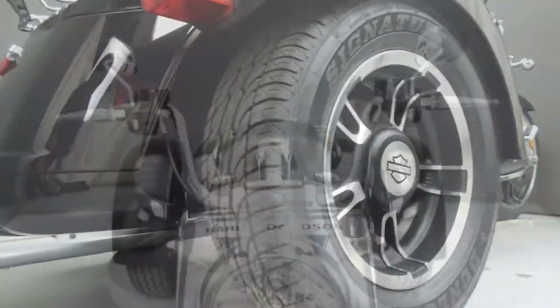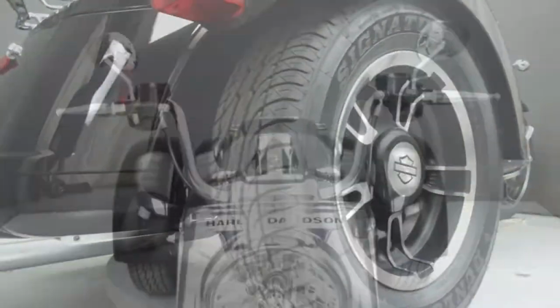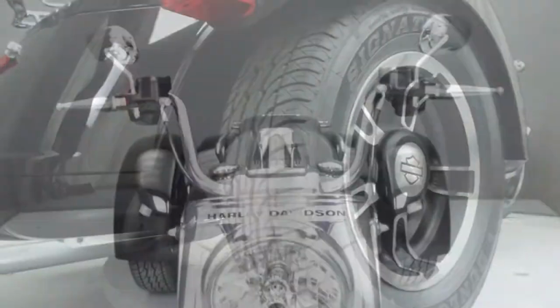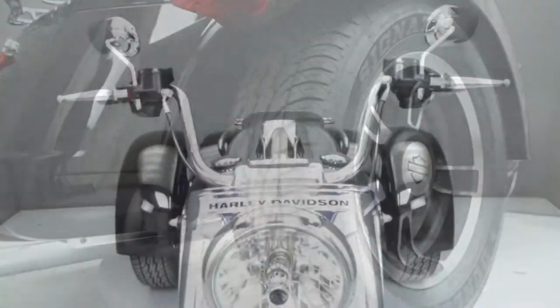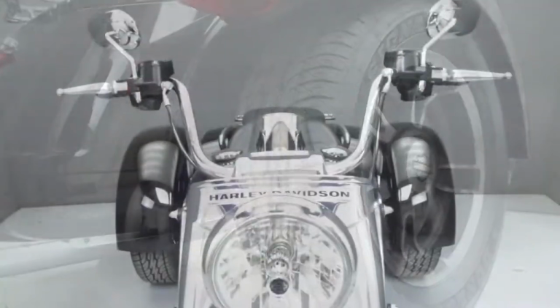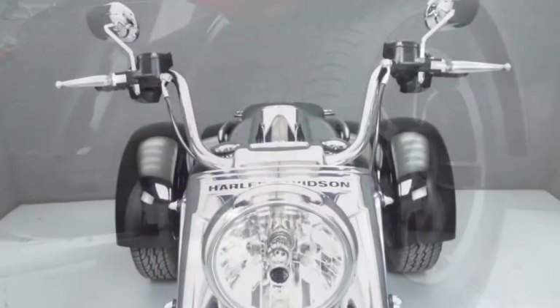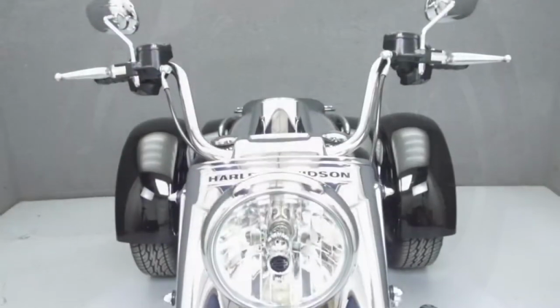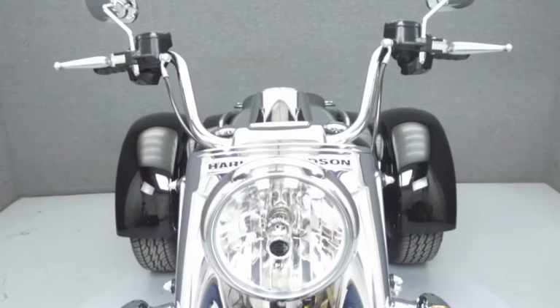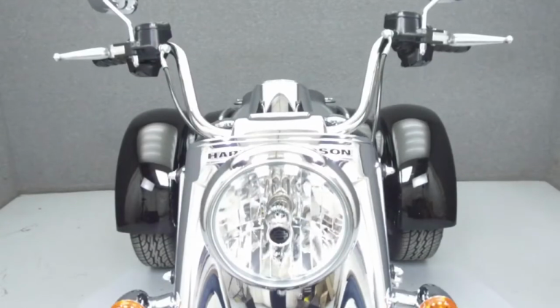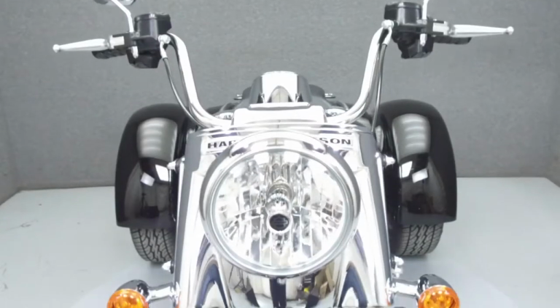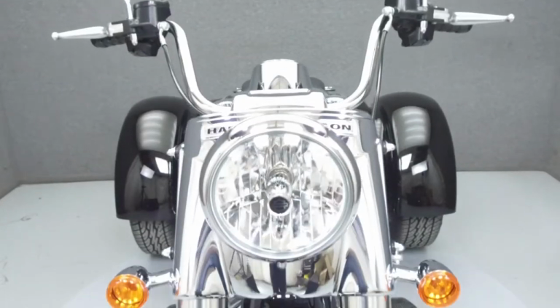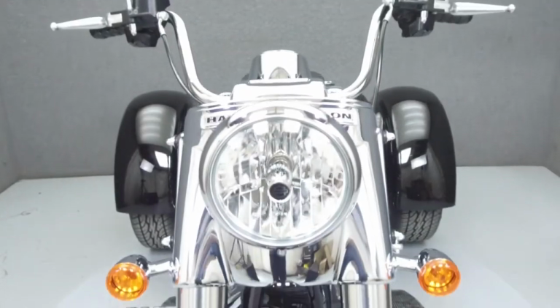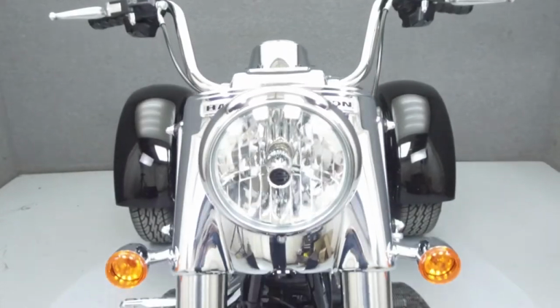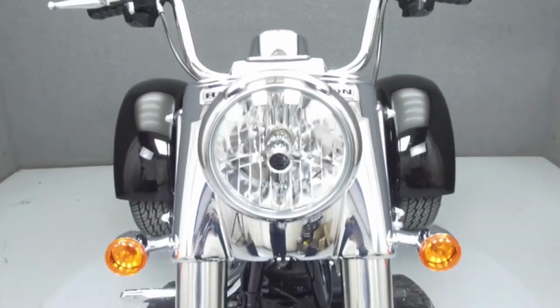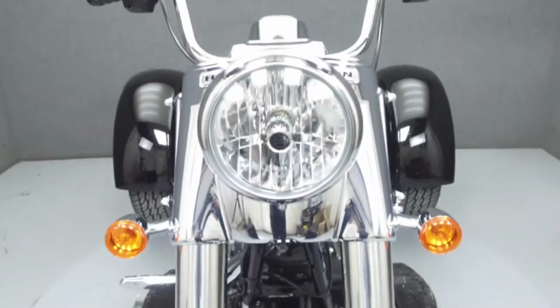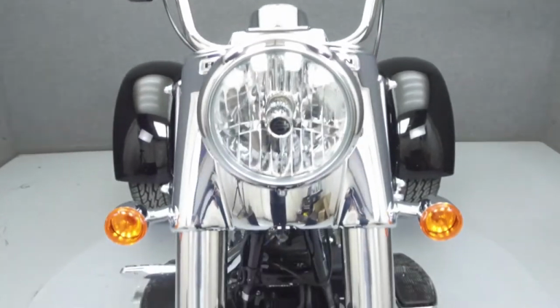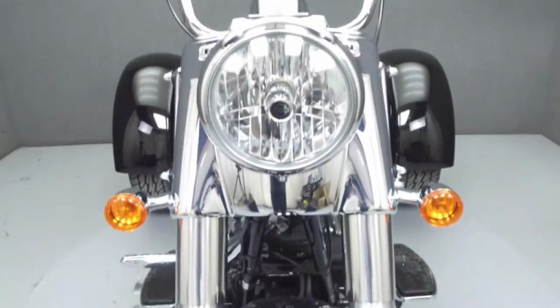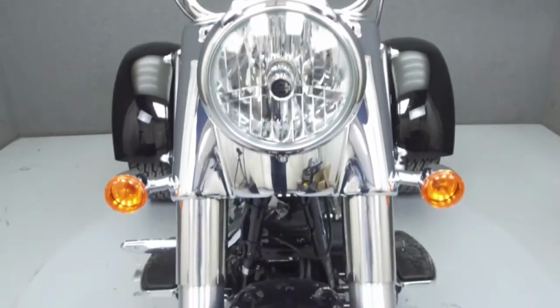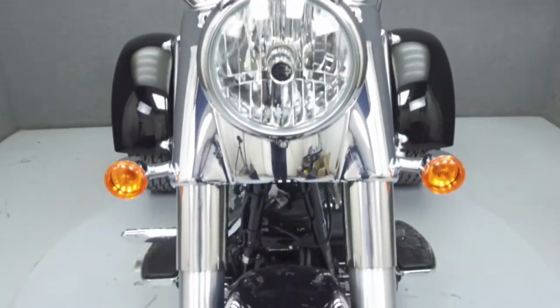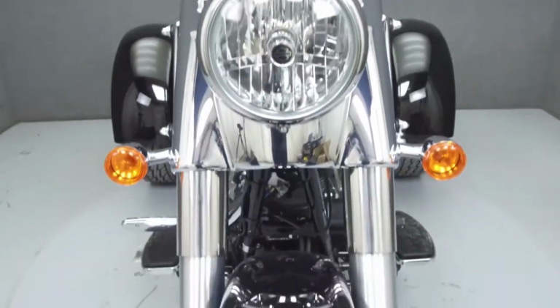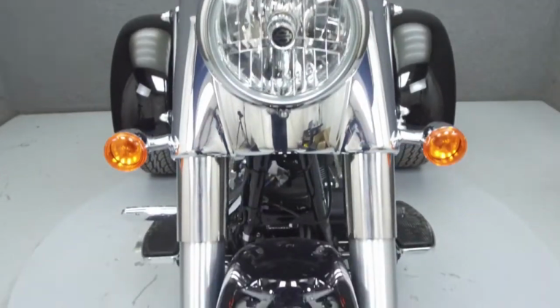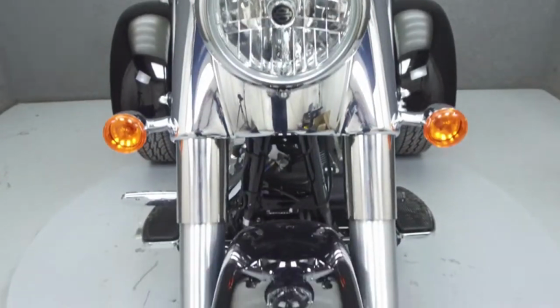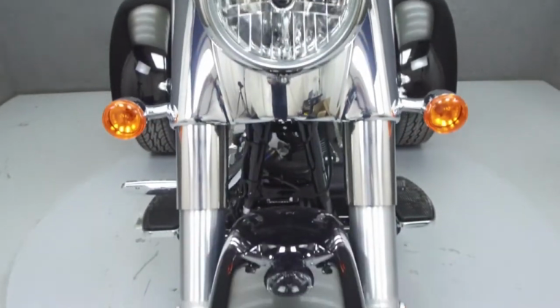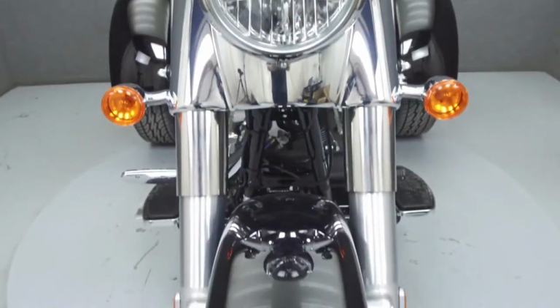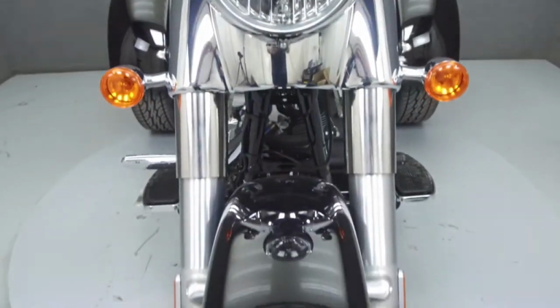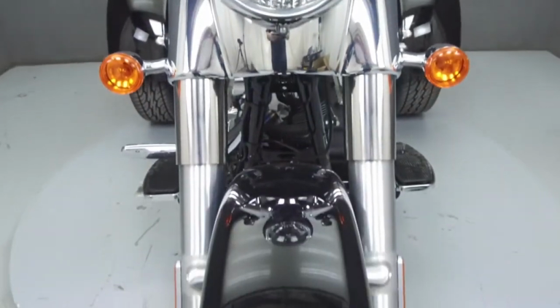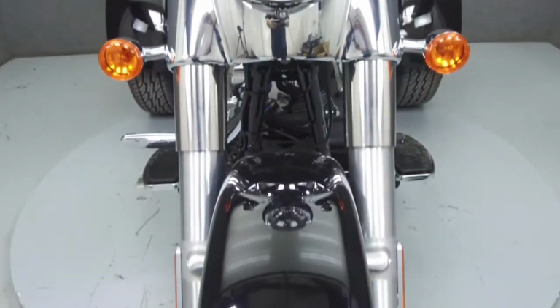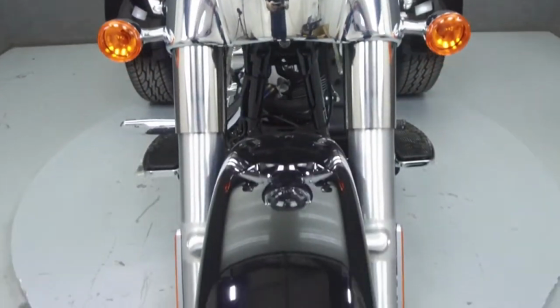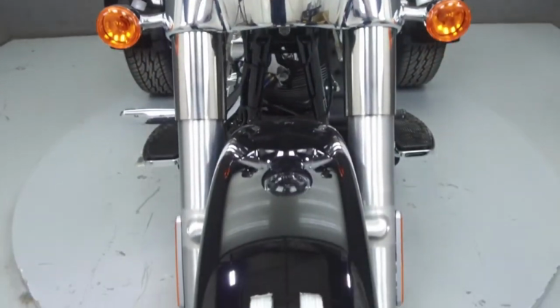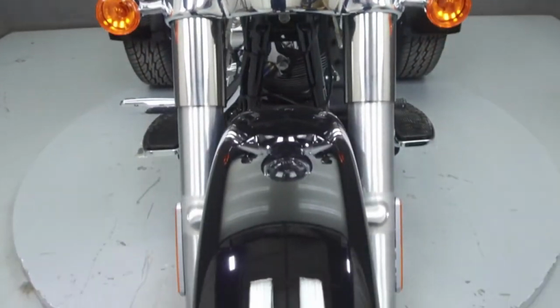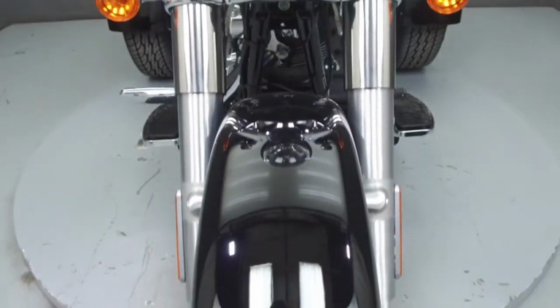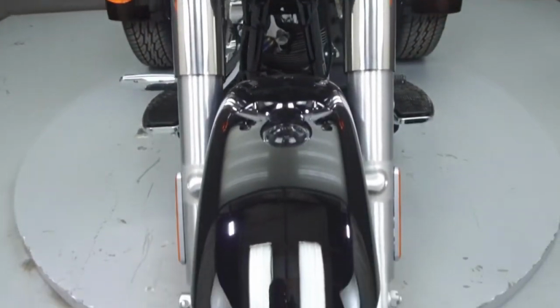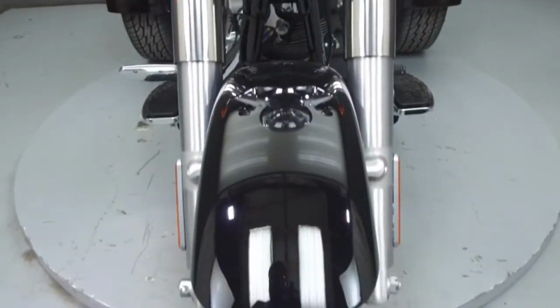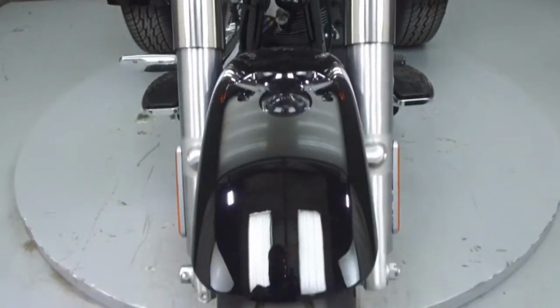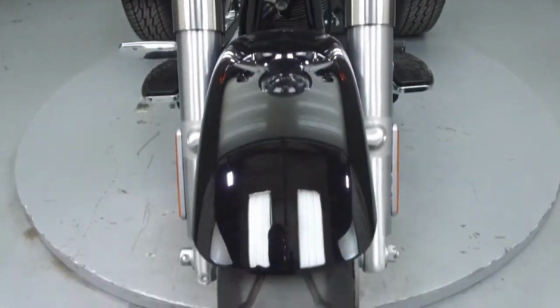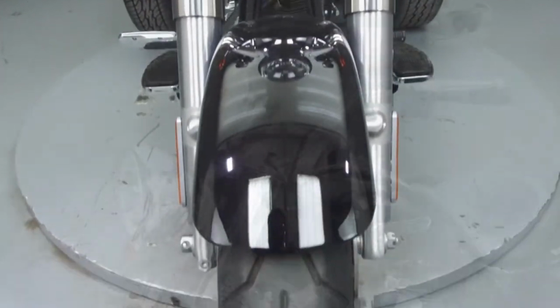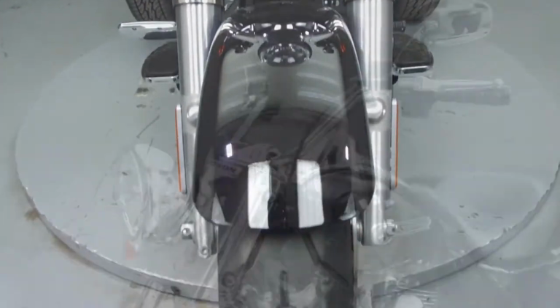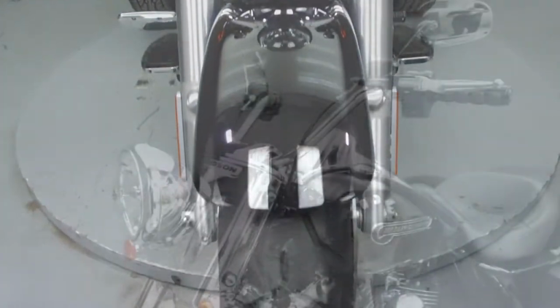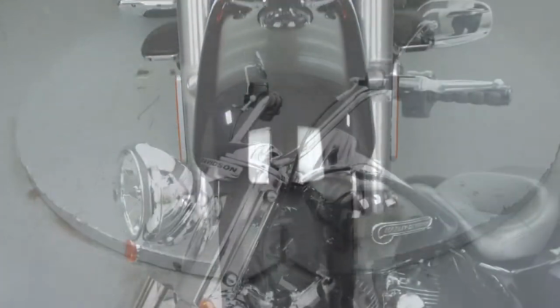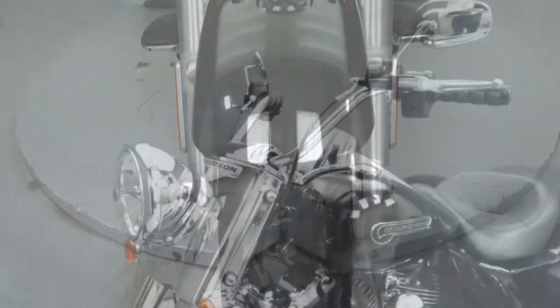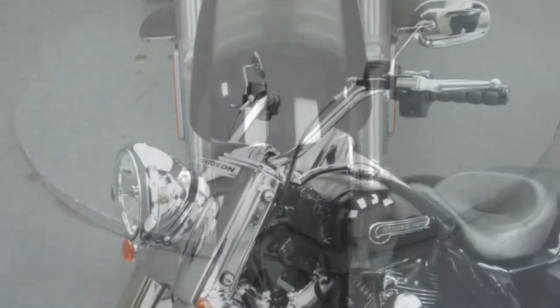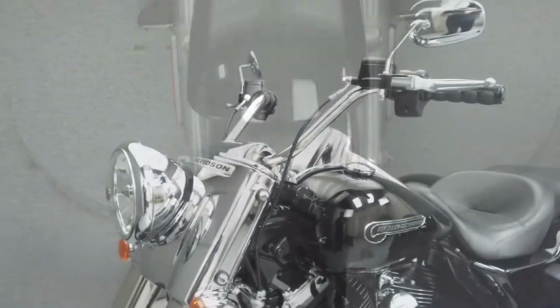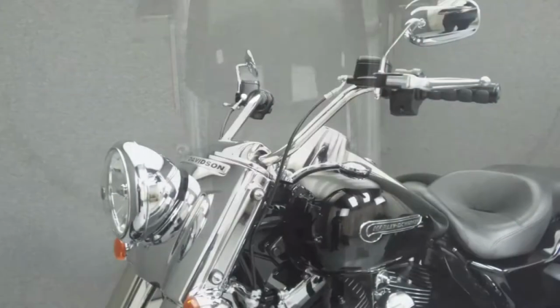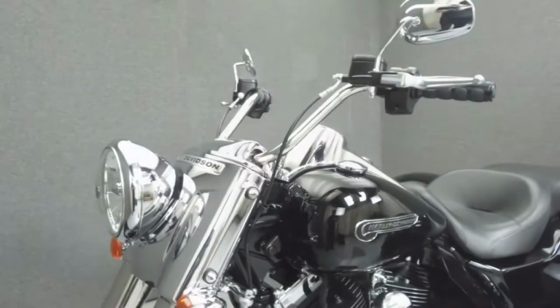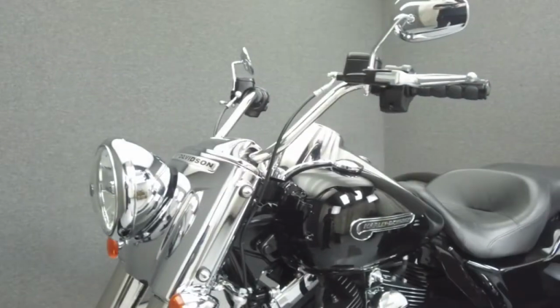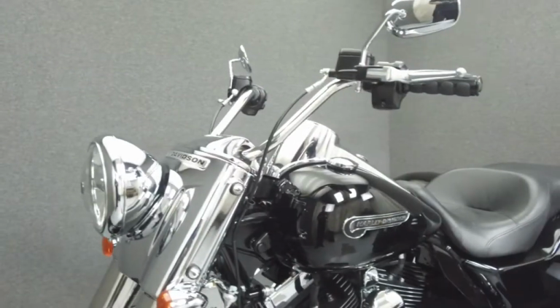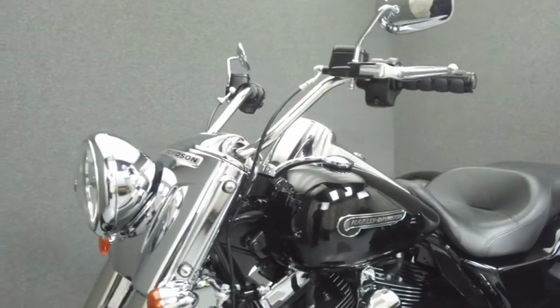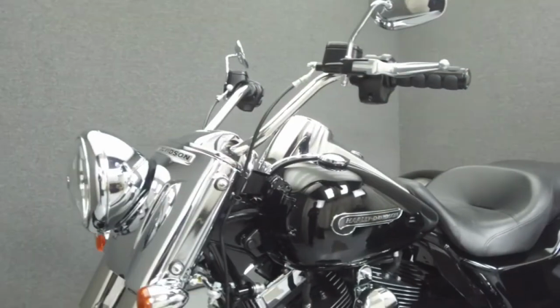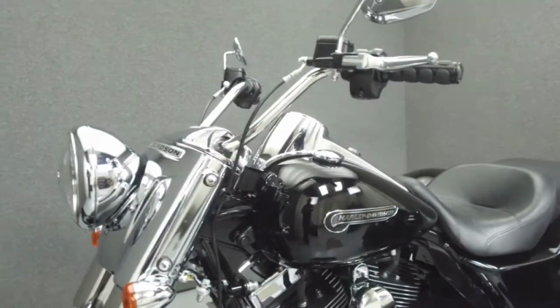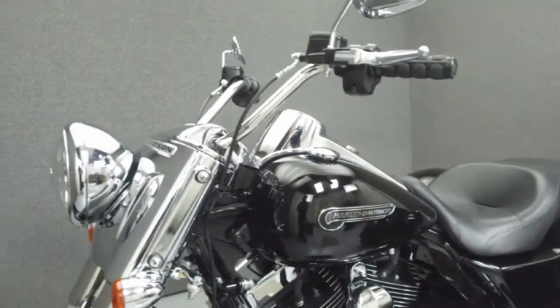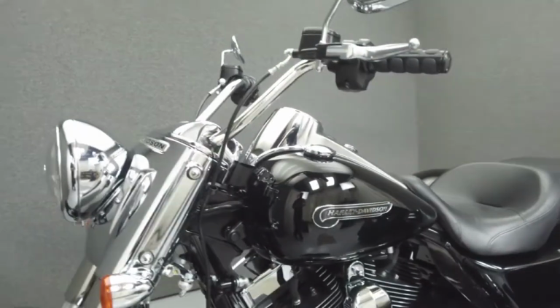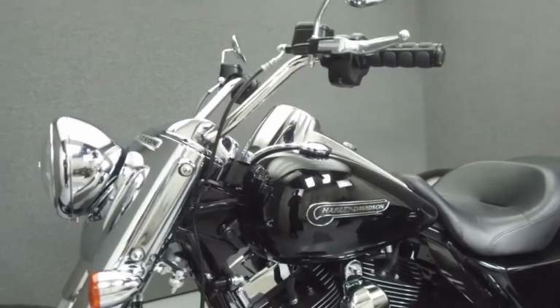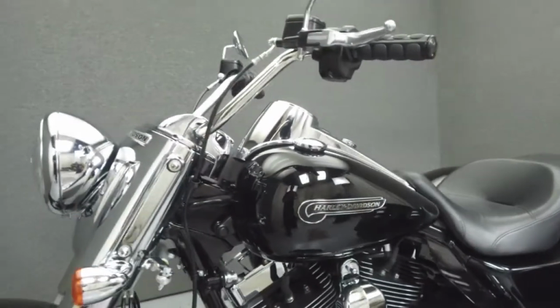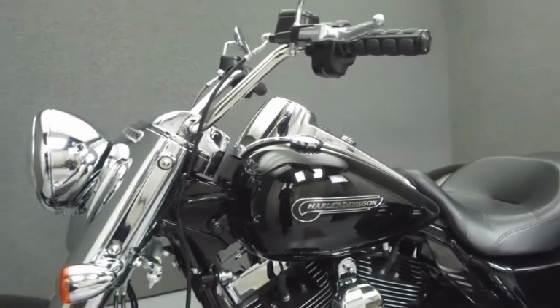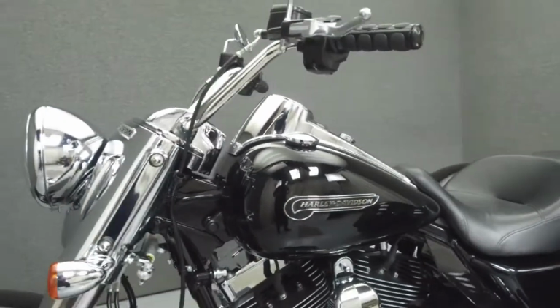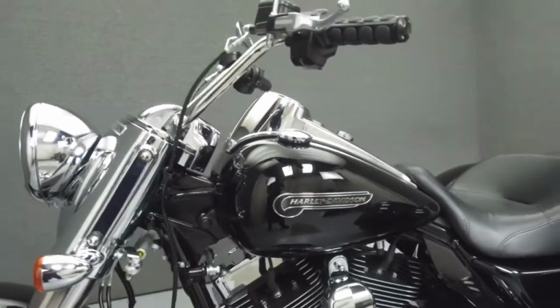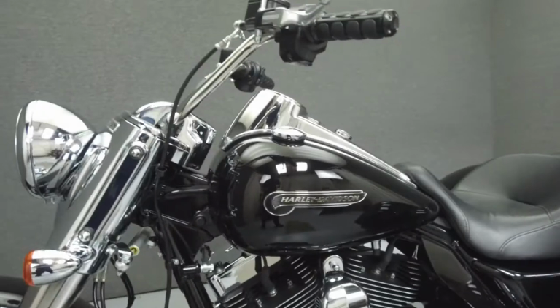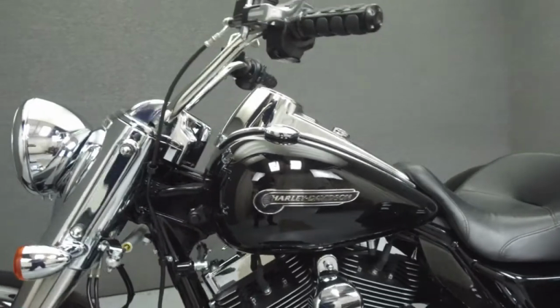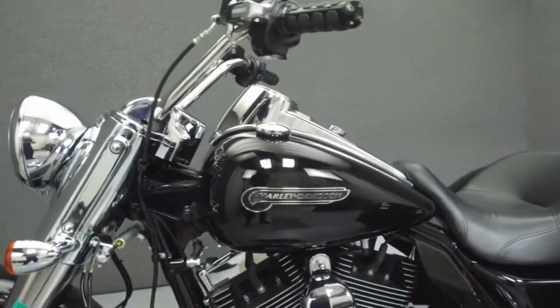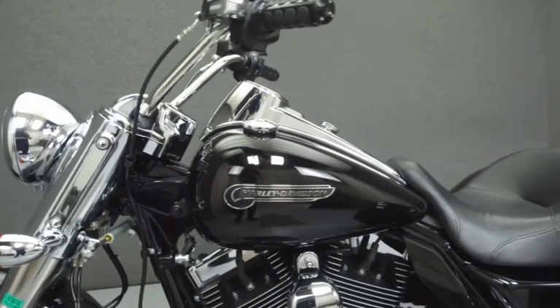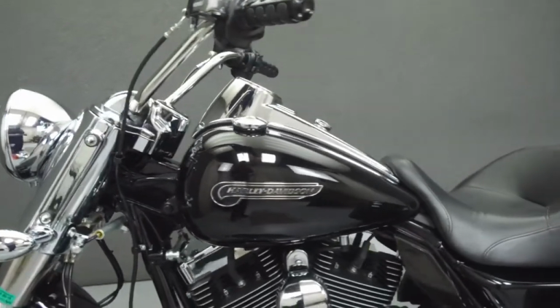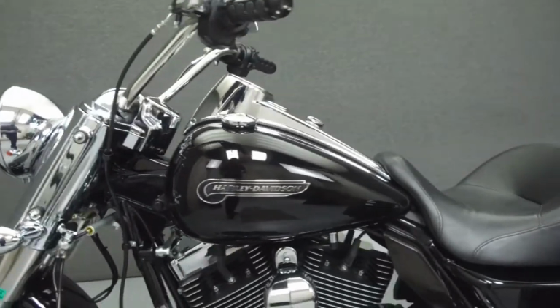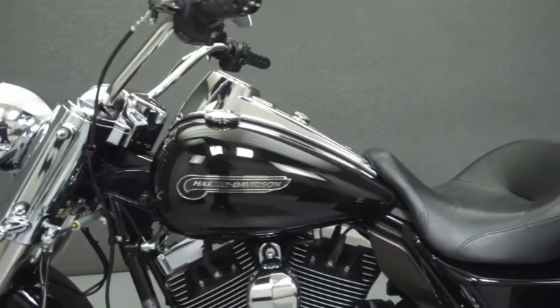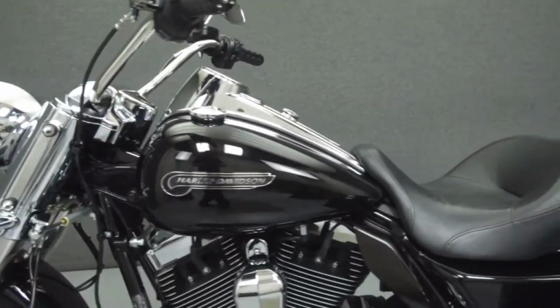This trike comes equipped with cruise control. It has been upgraded with Vance & Hines slip-on mufflers, an aftermarket intake, and grips.